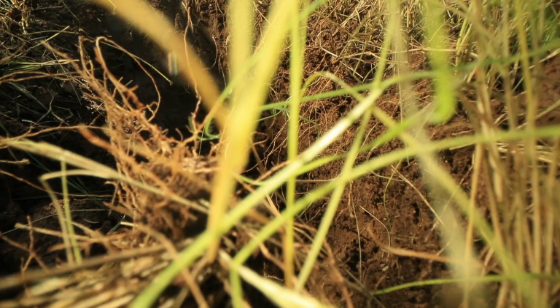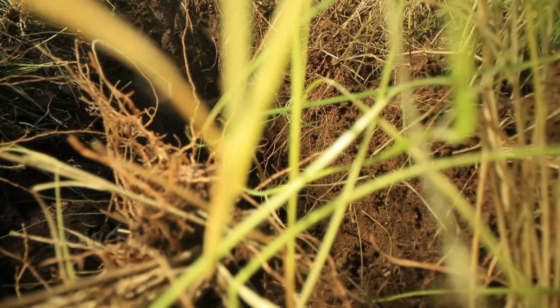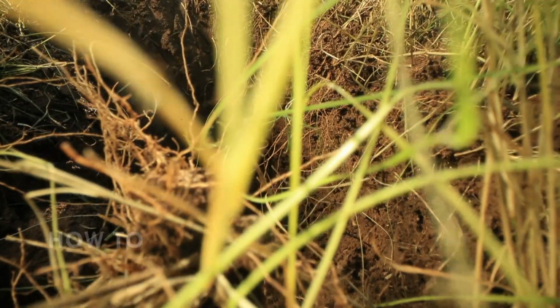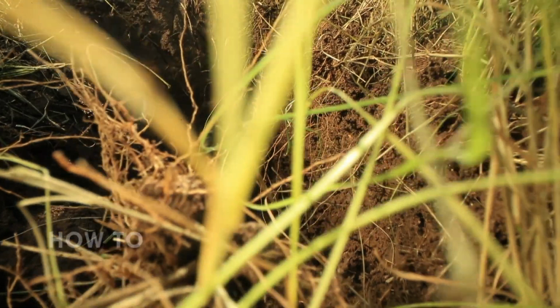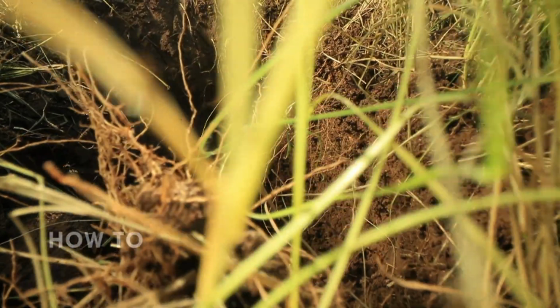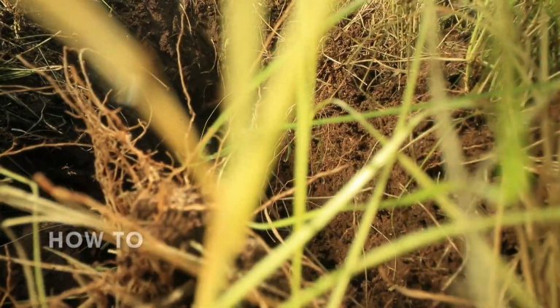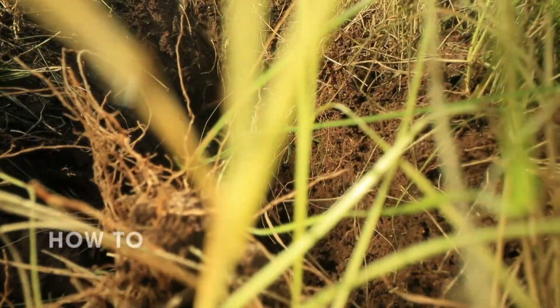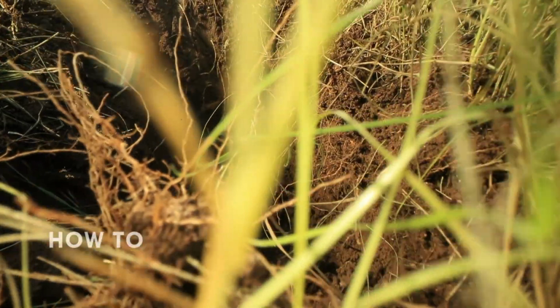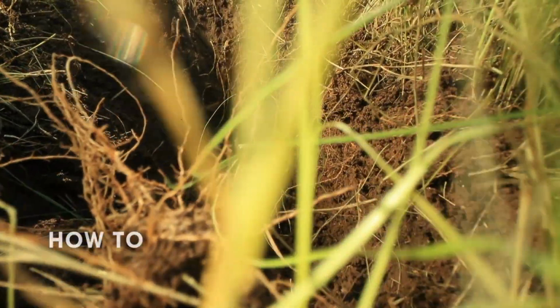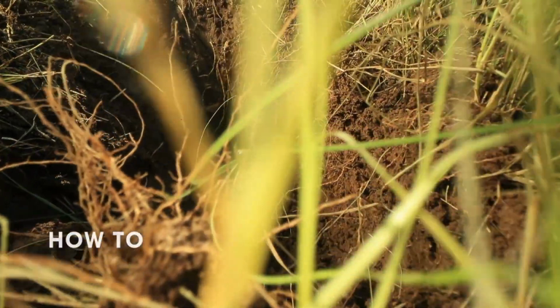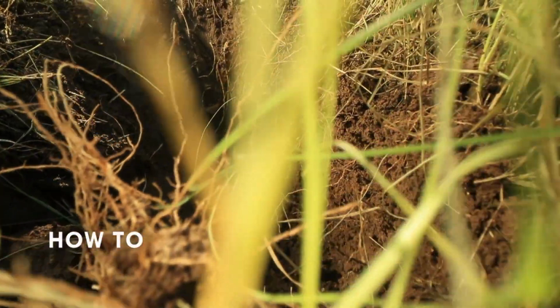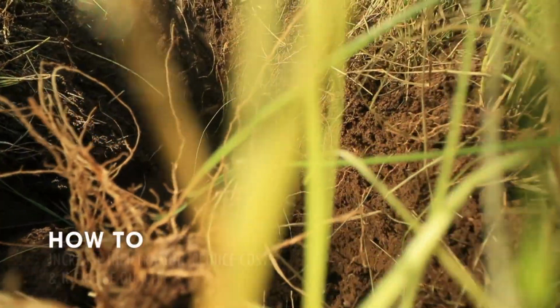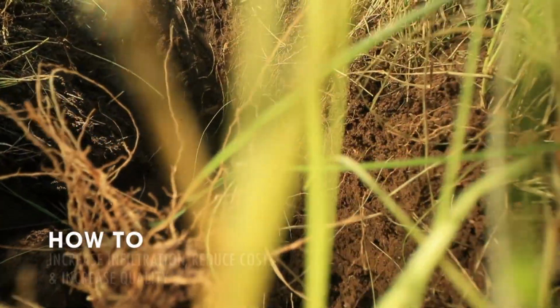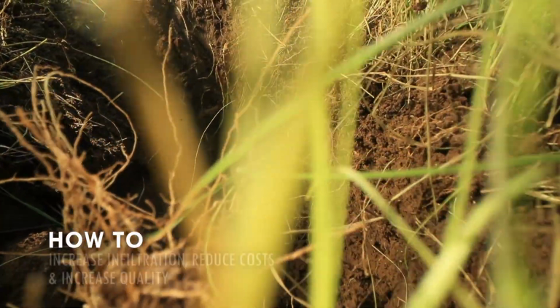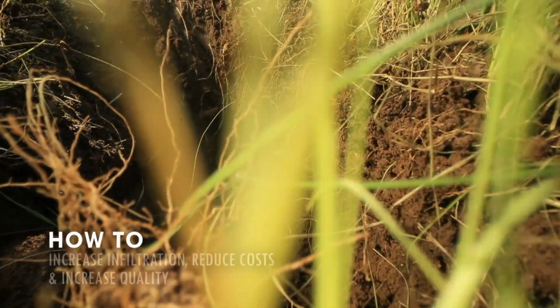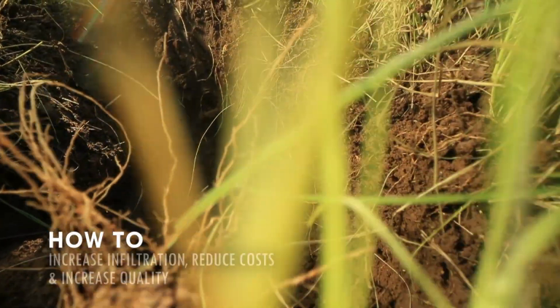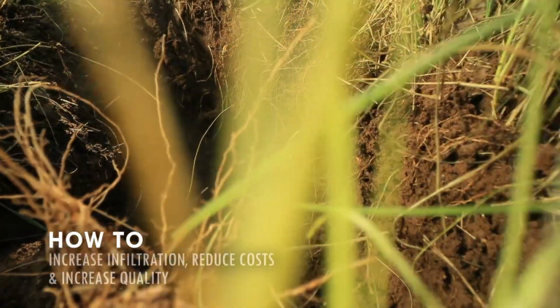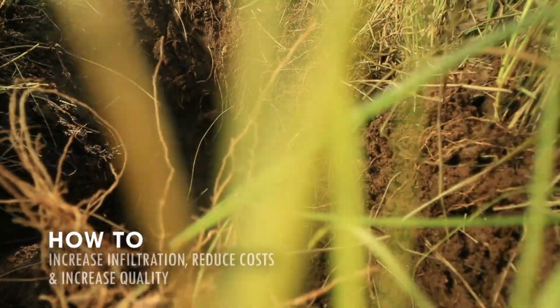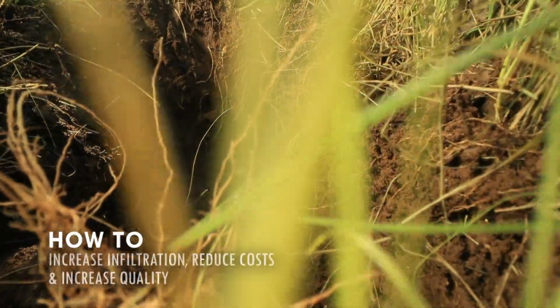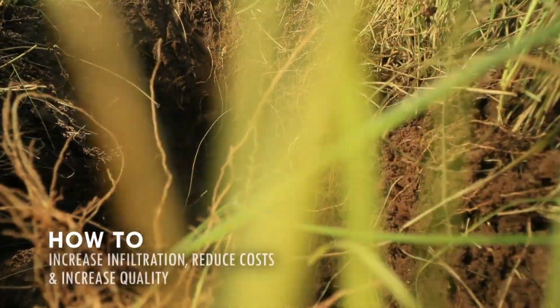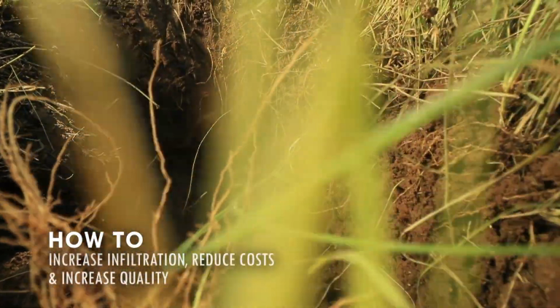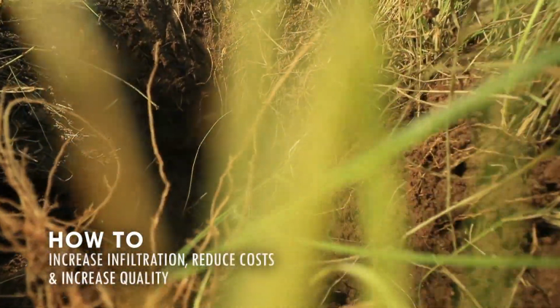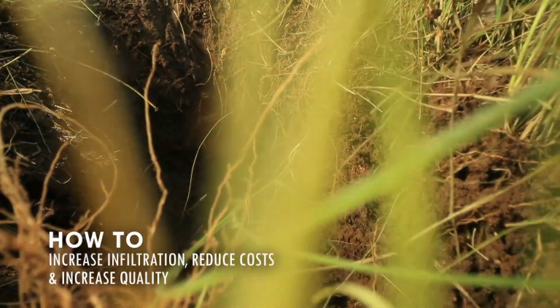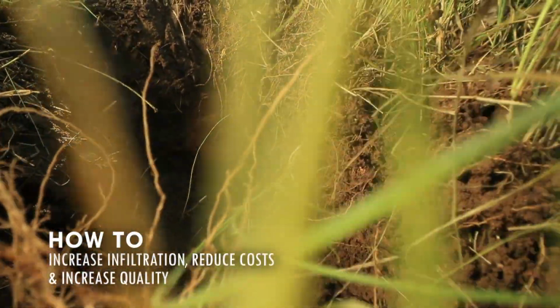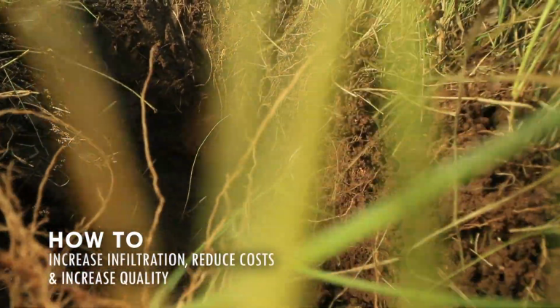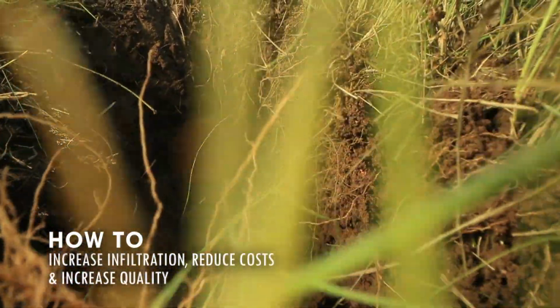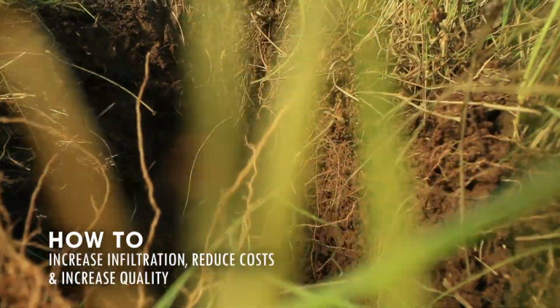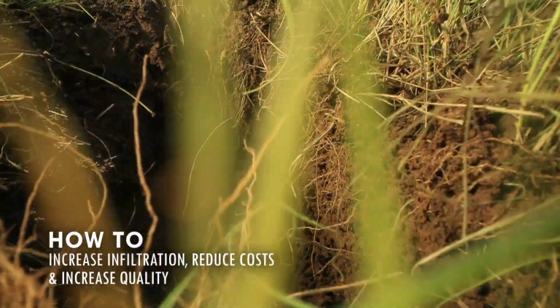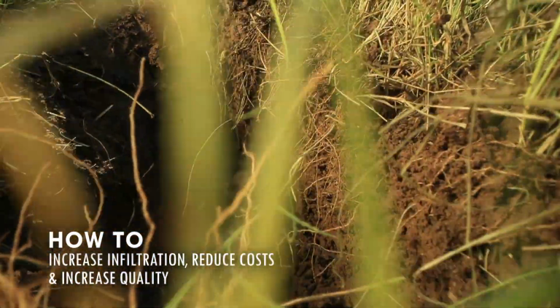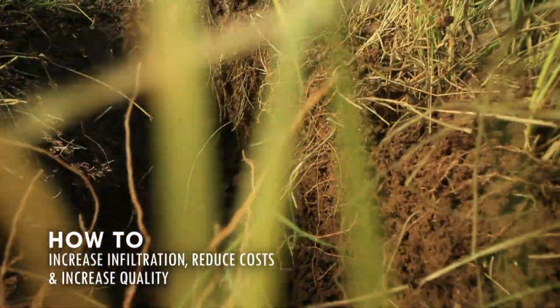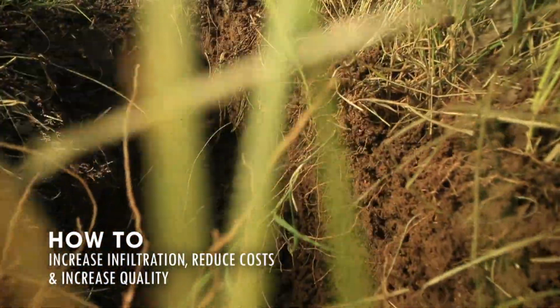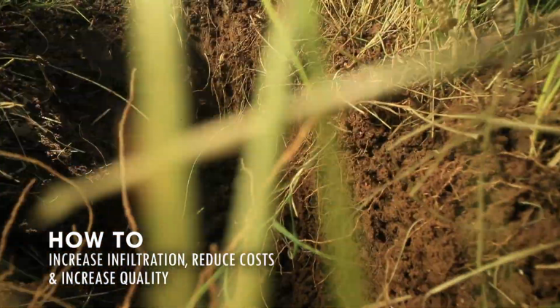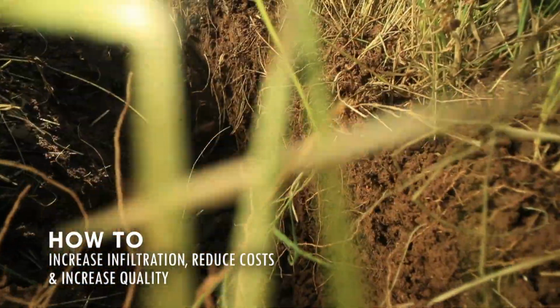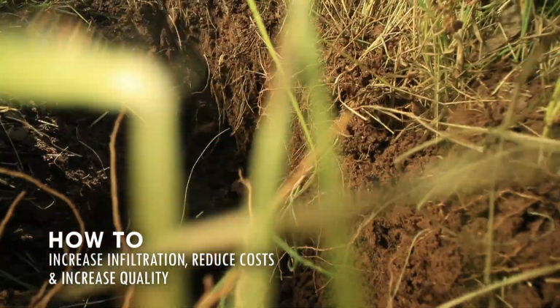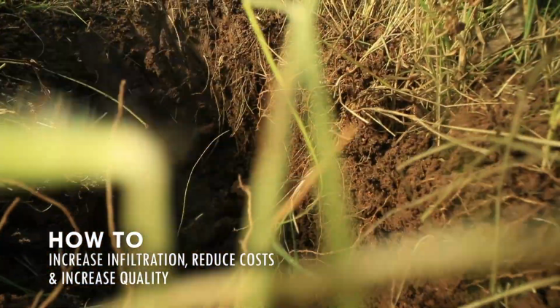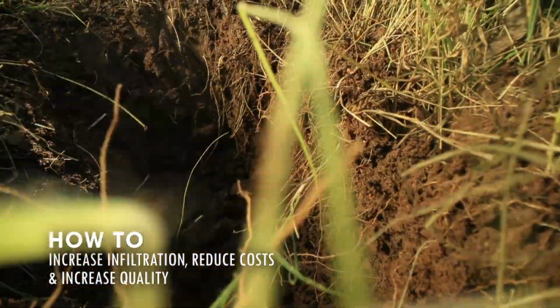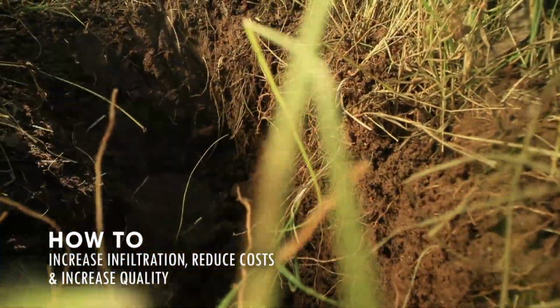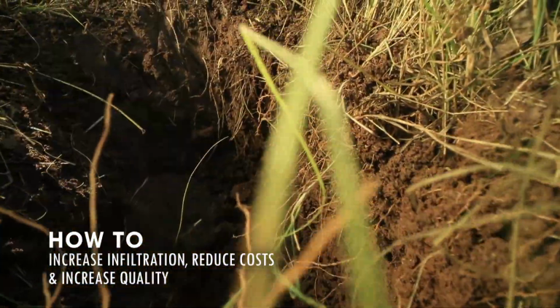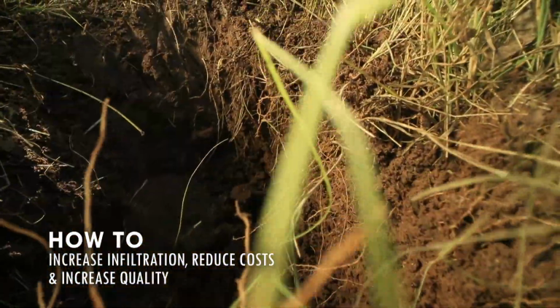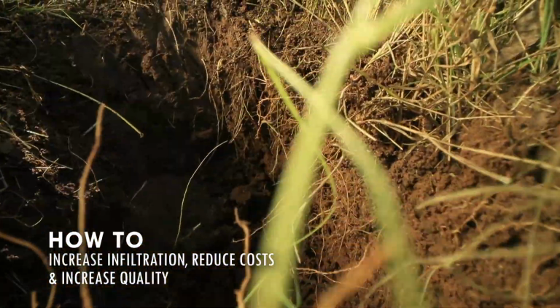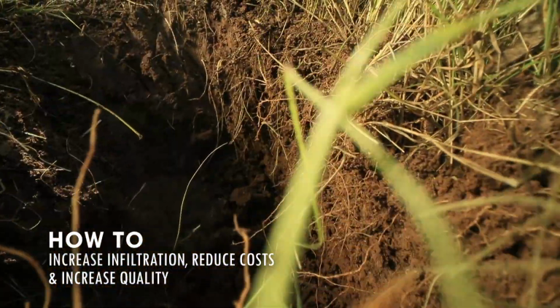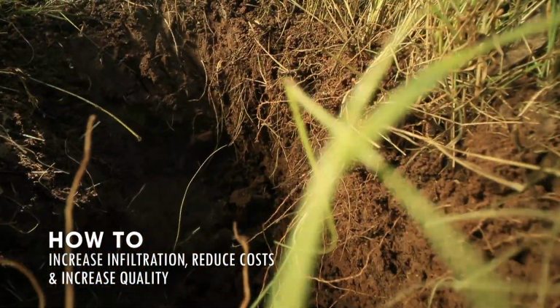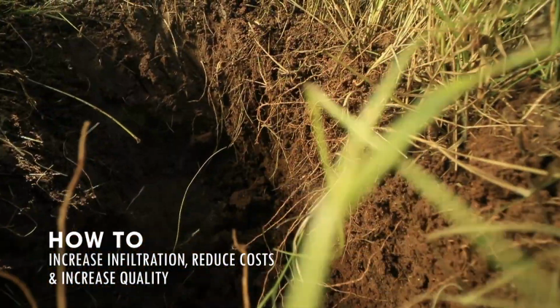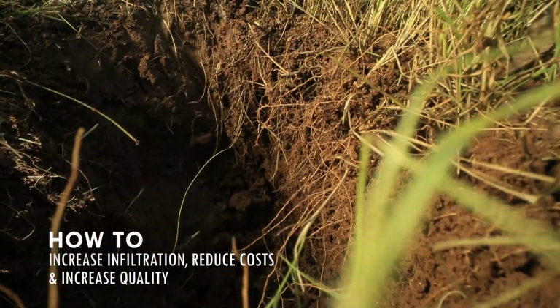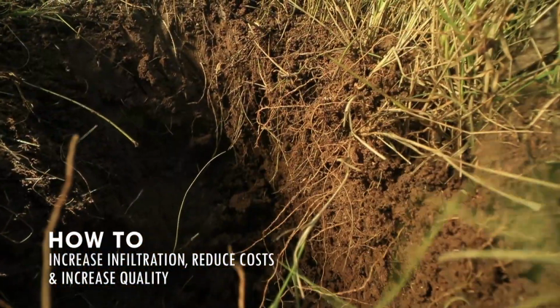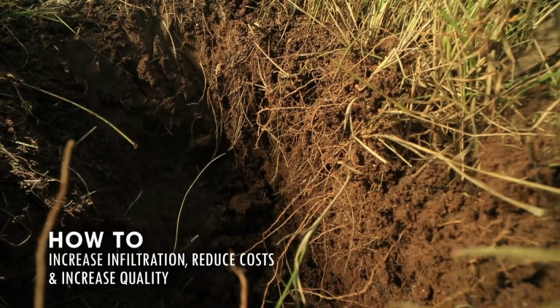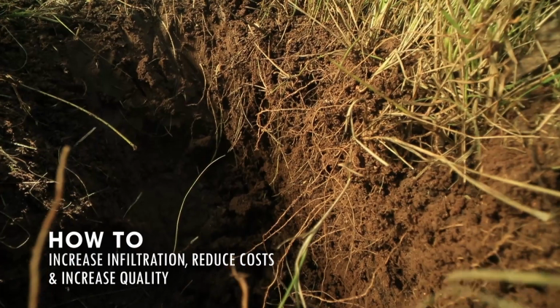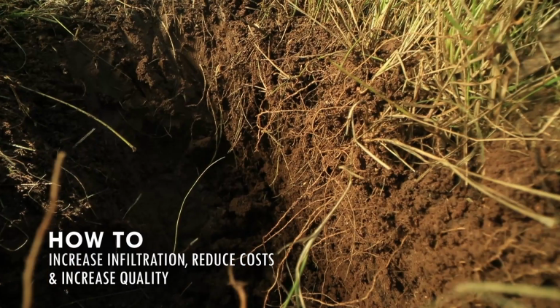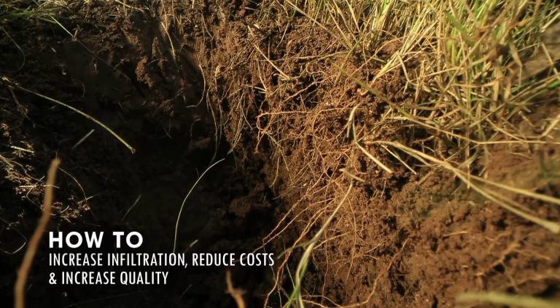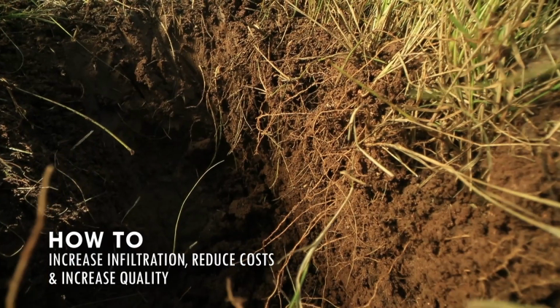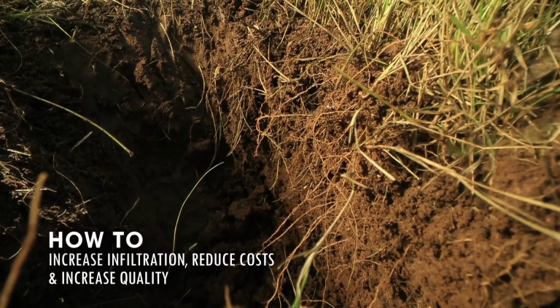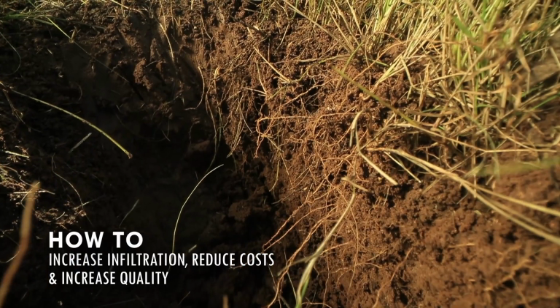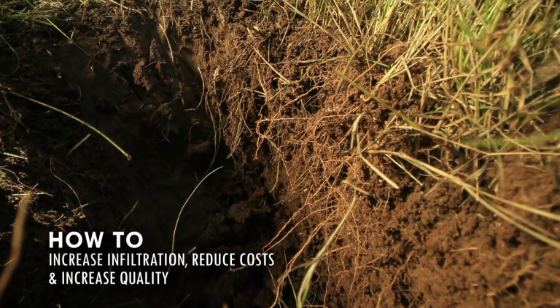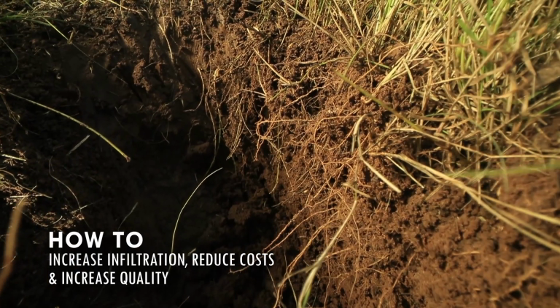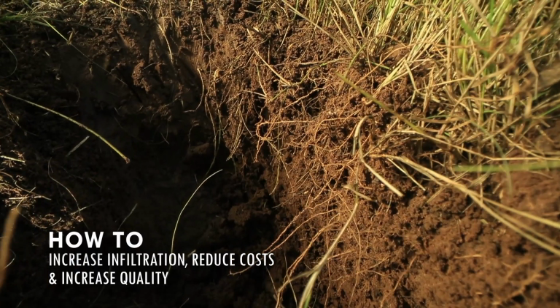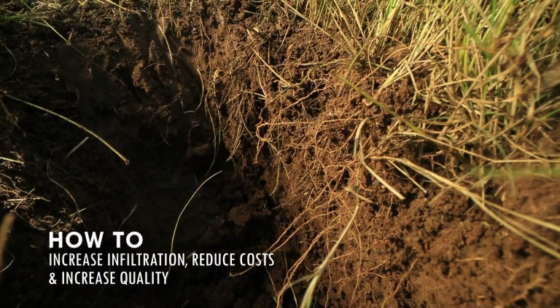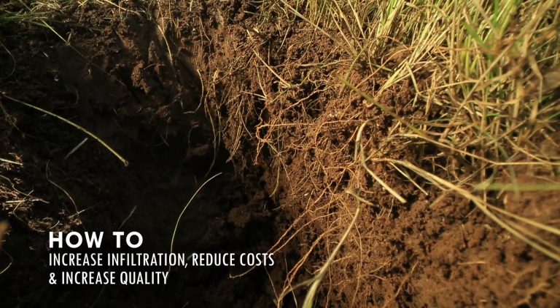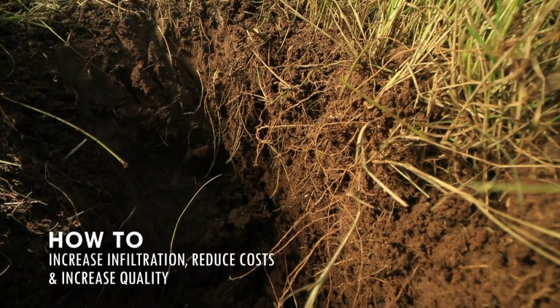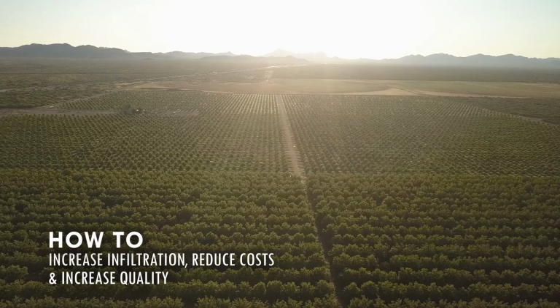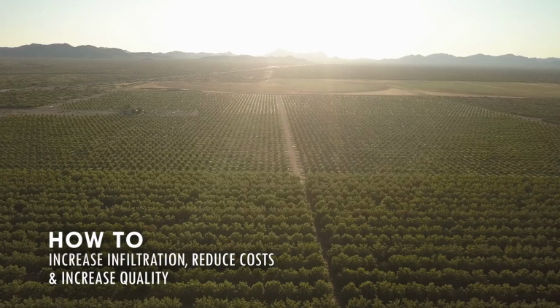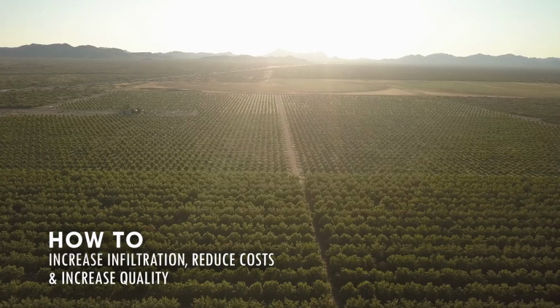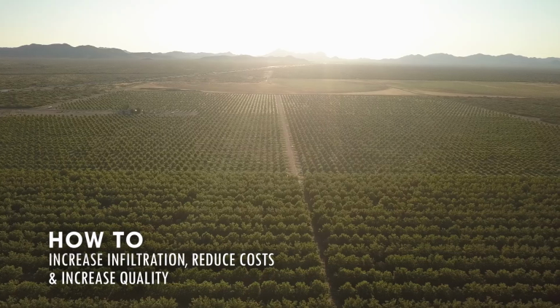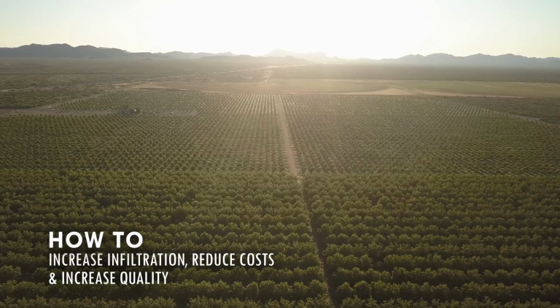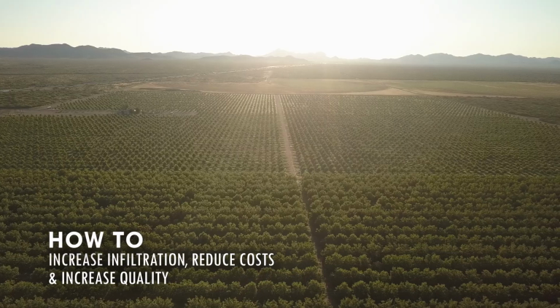When we got on some of these first soils, they were at 0.4, 0.5% organic matter. We're at 2.3 to 2.8% currently.